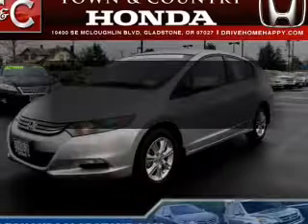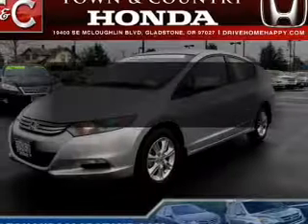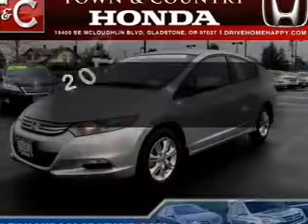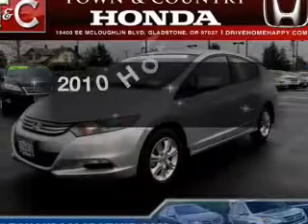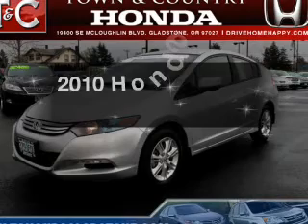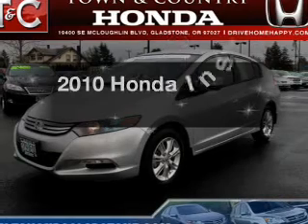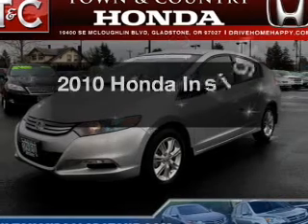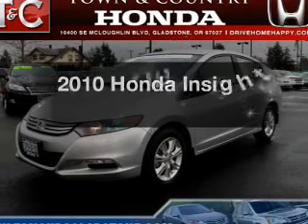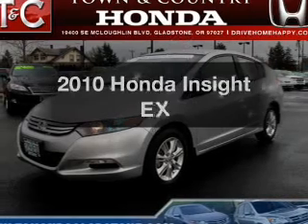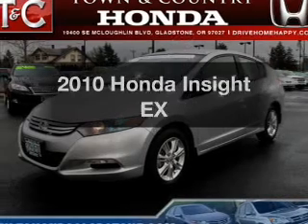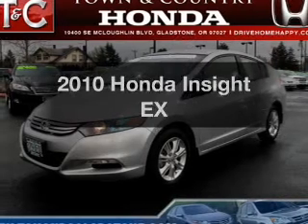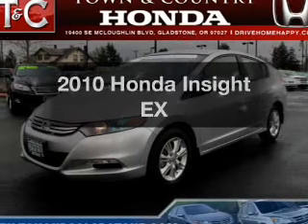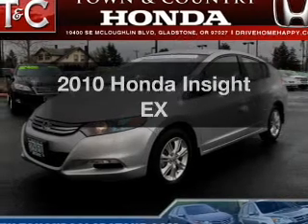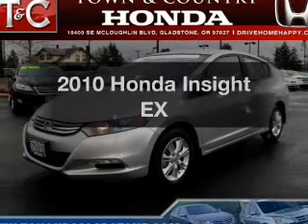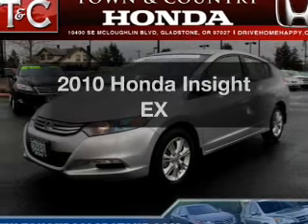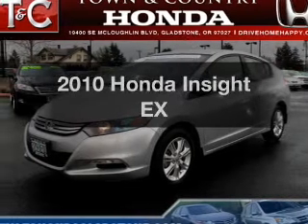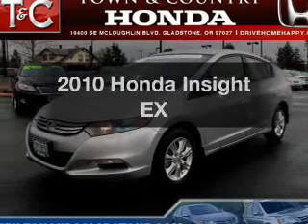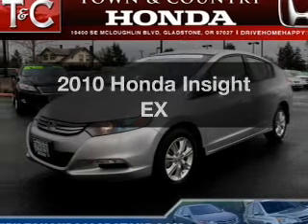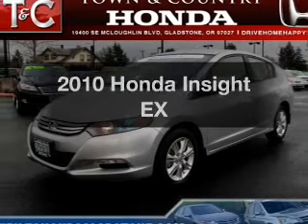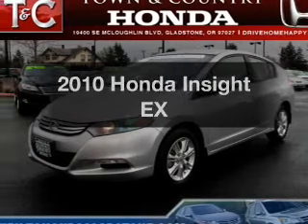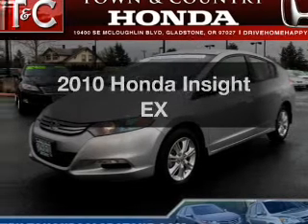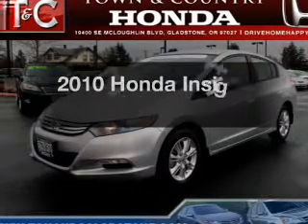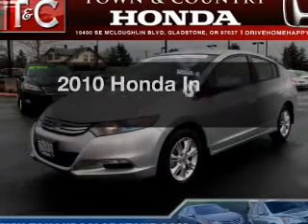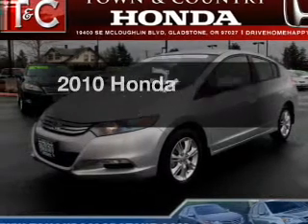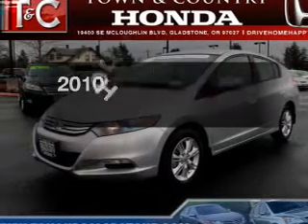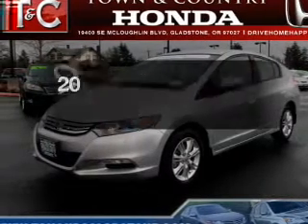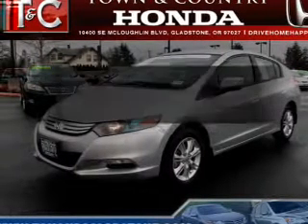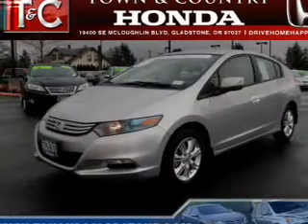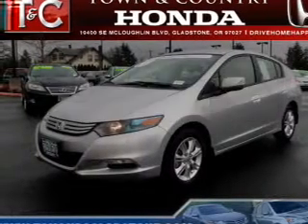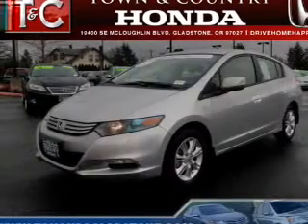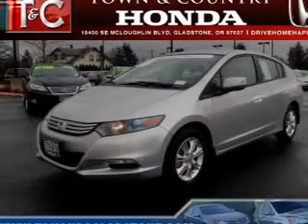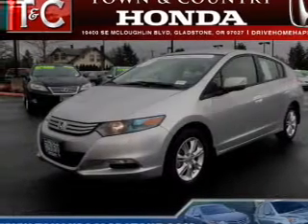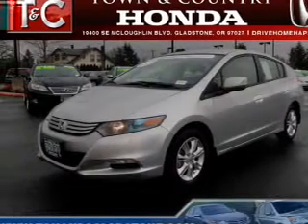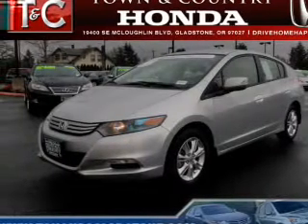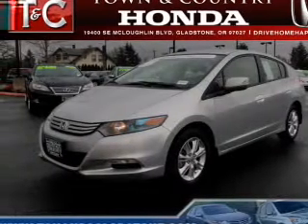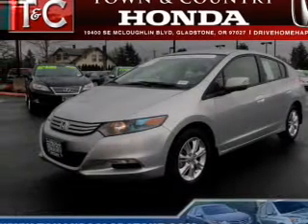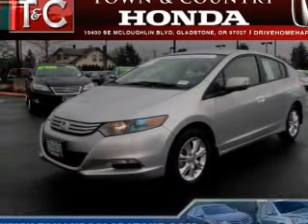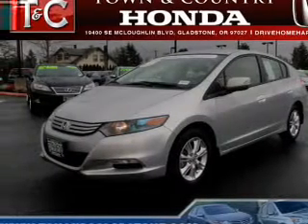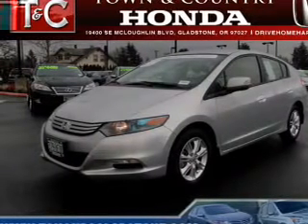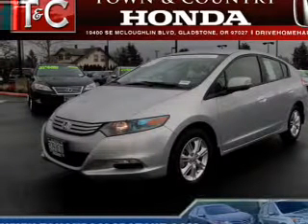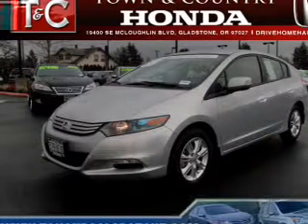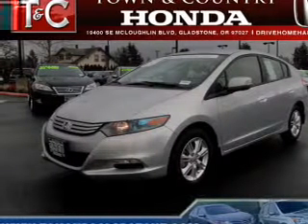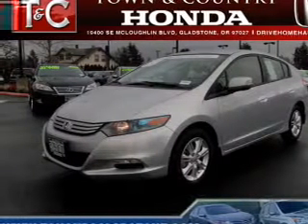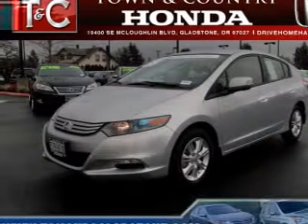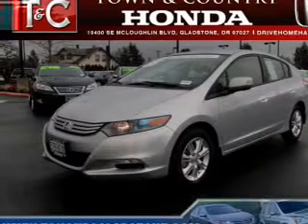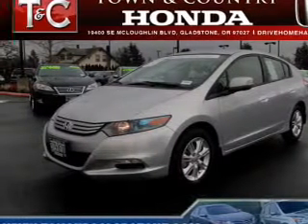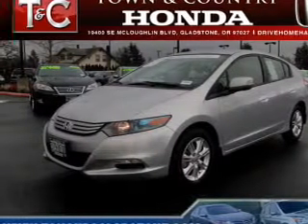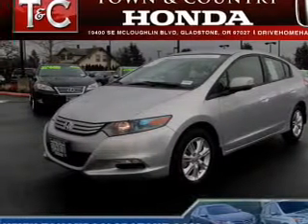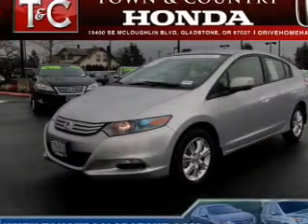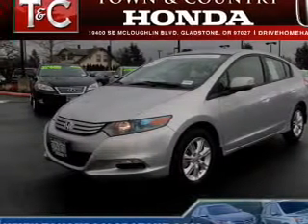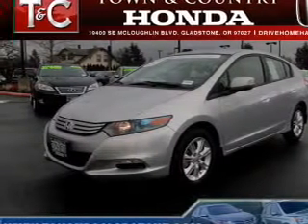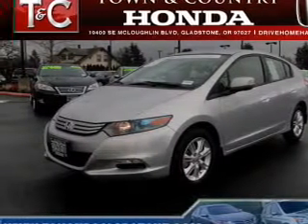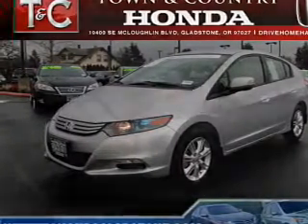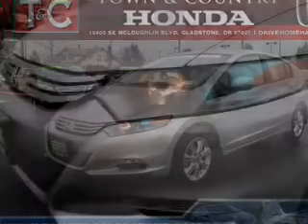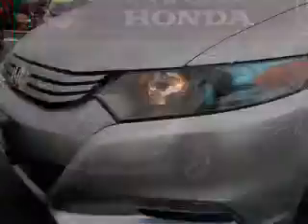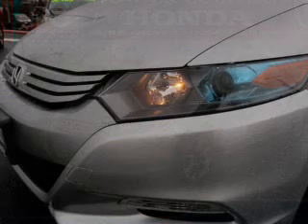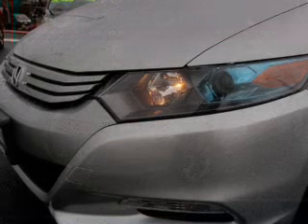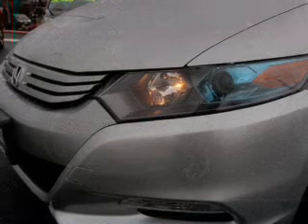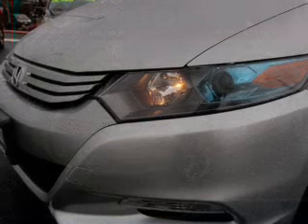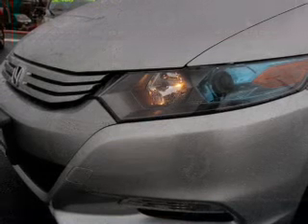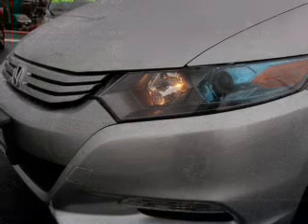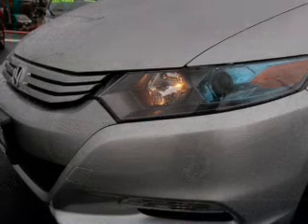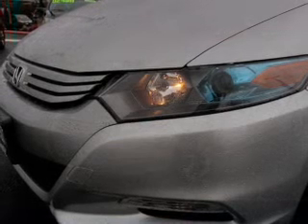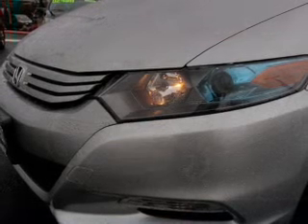Imagine yourself in this 2010 Honda Insight. Travel the roads in style and comfort in this great vehicle.